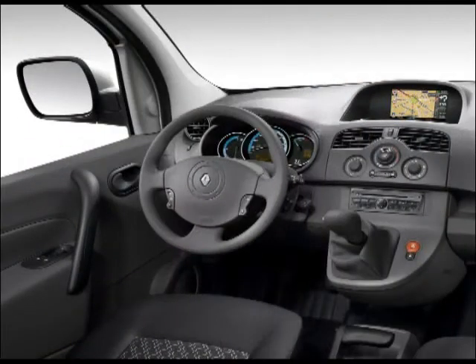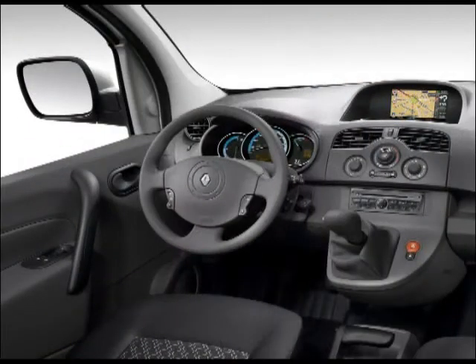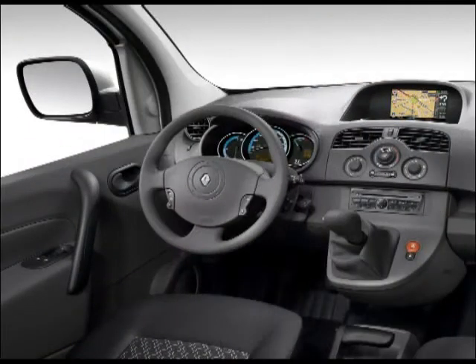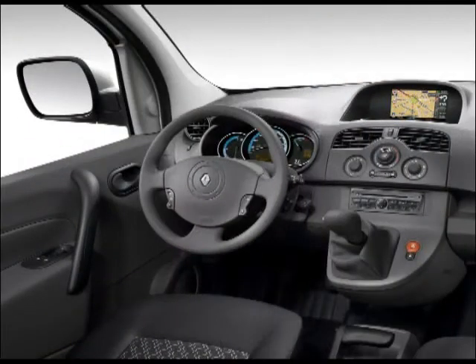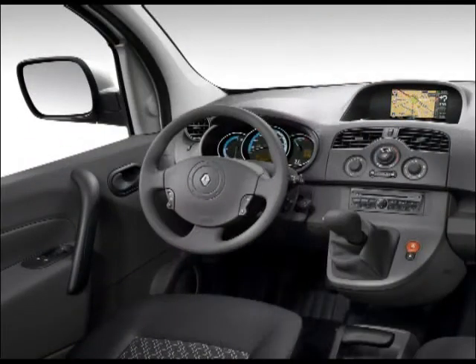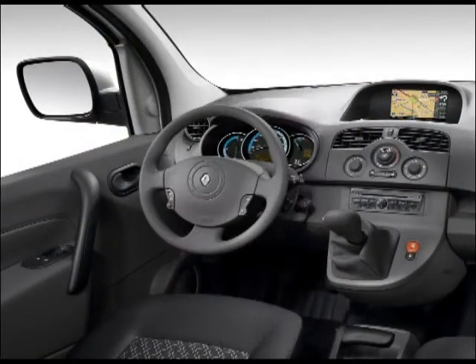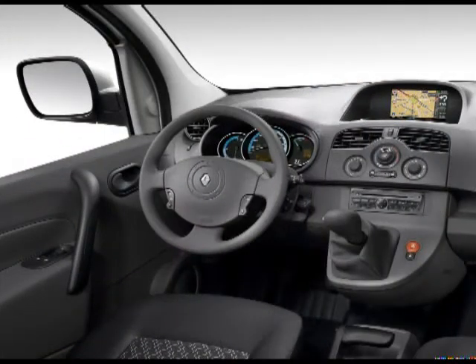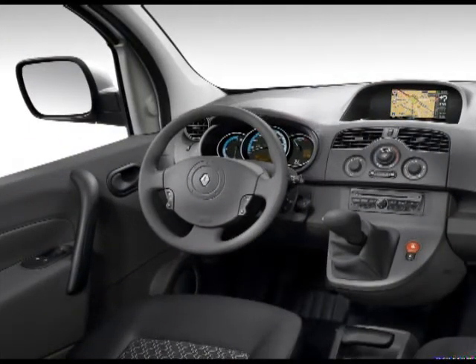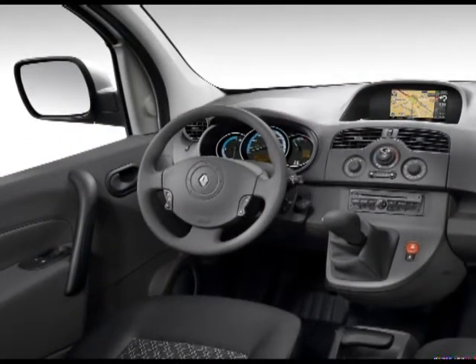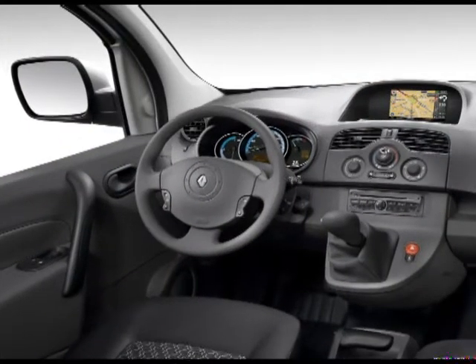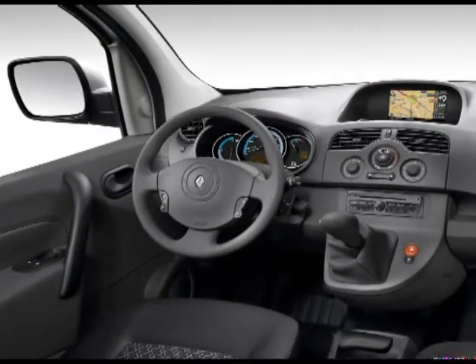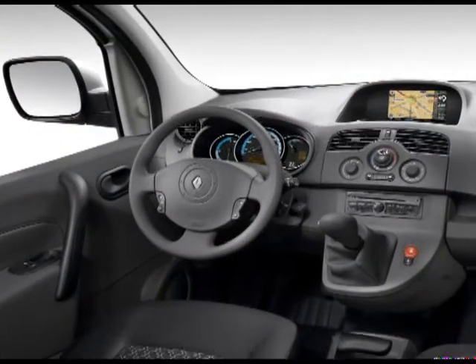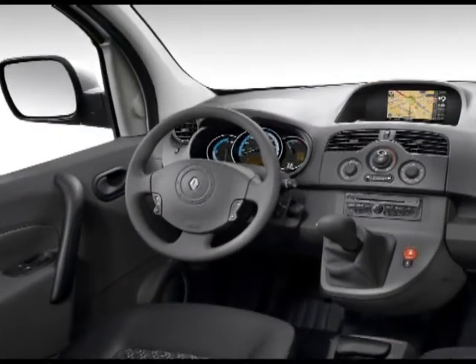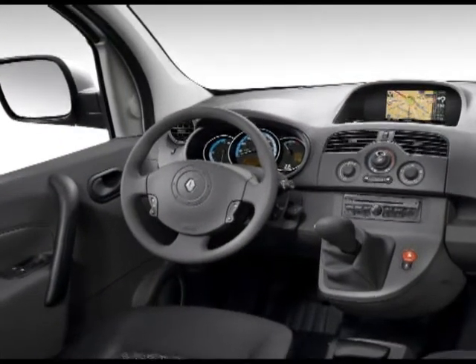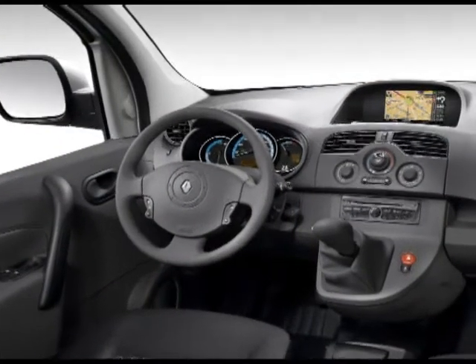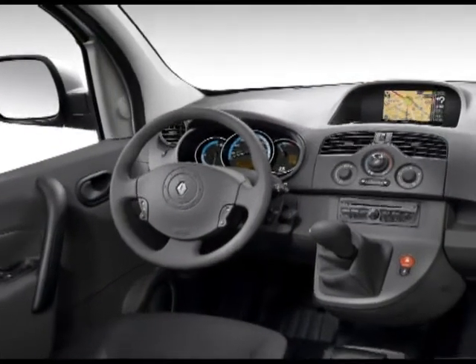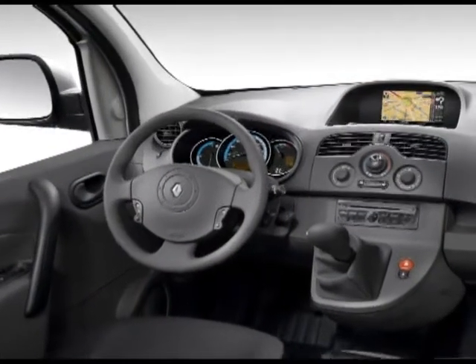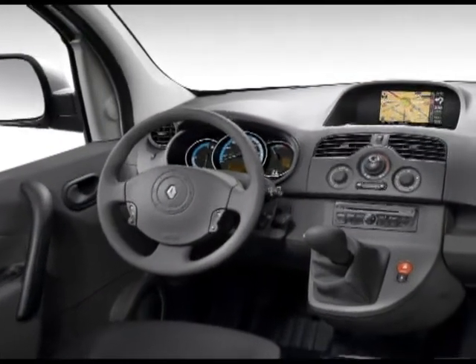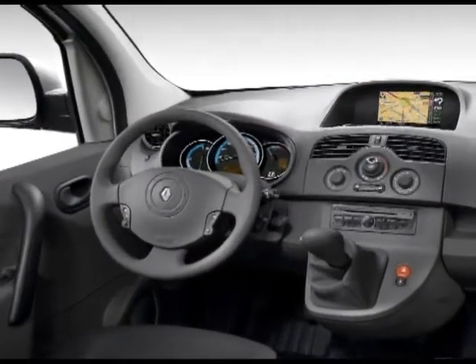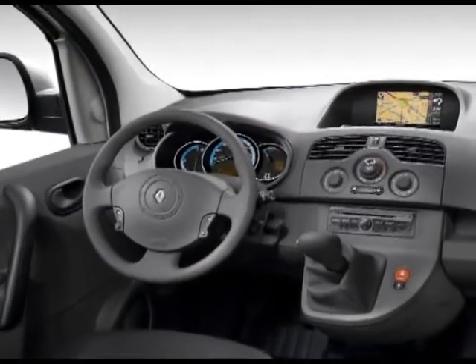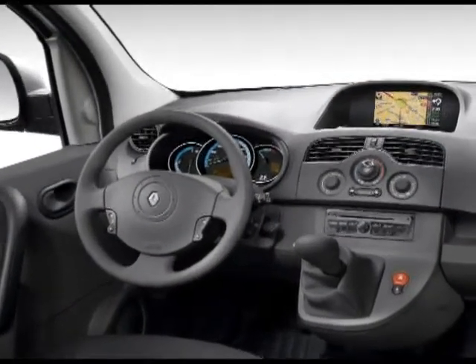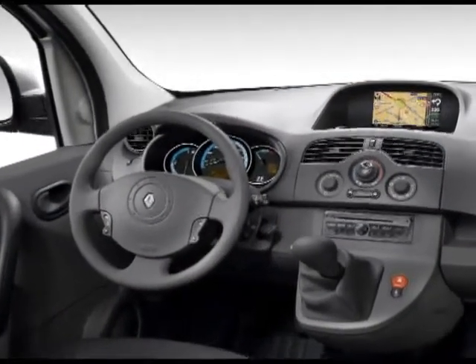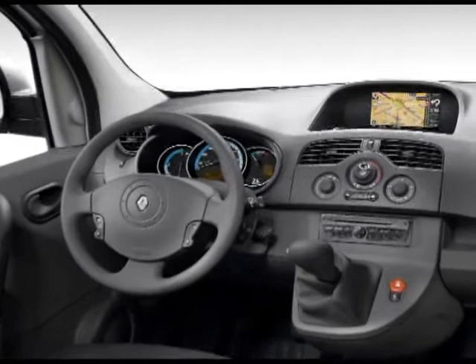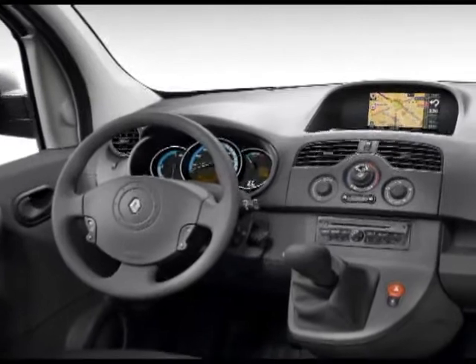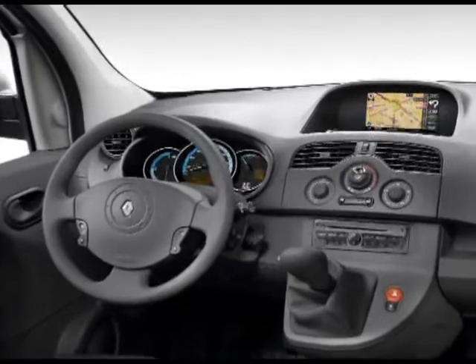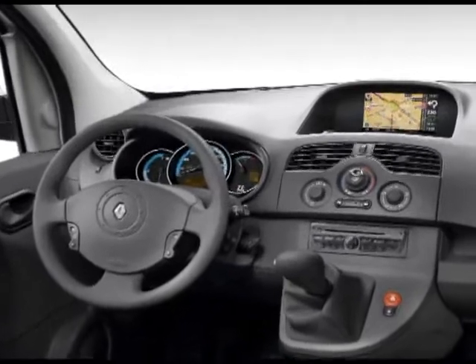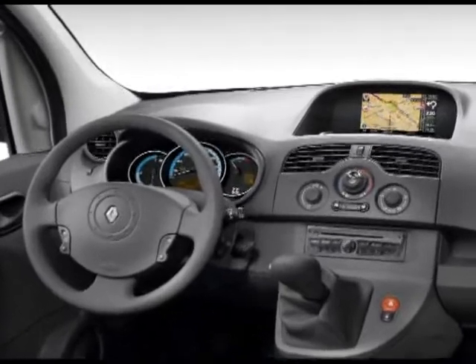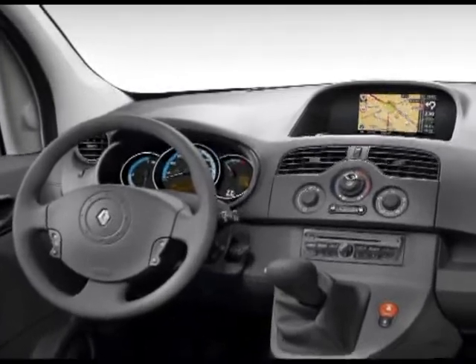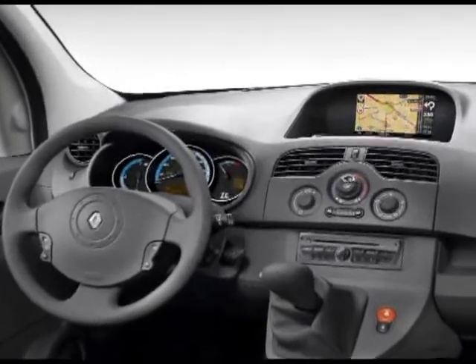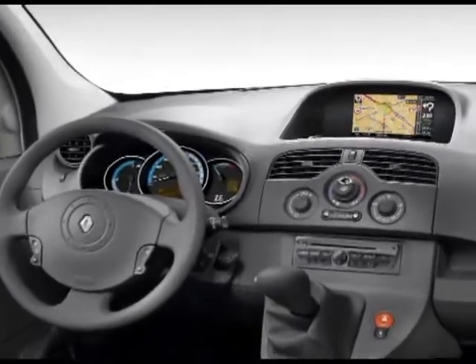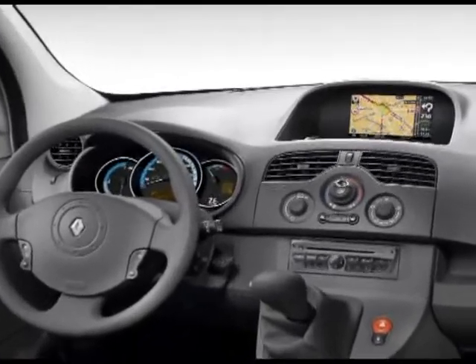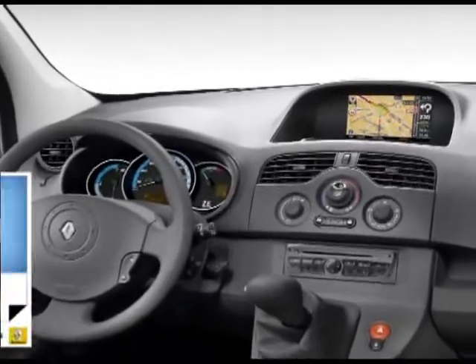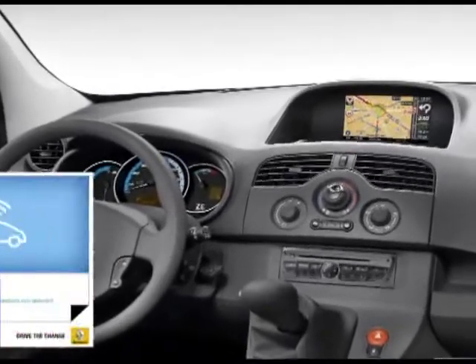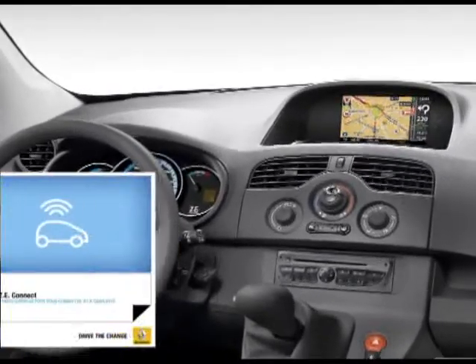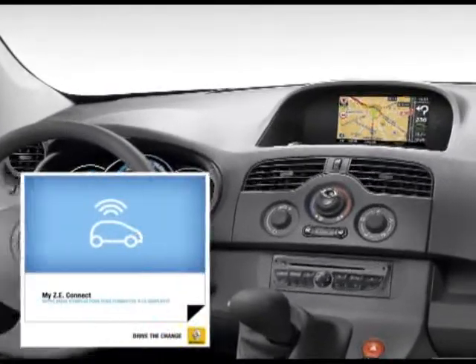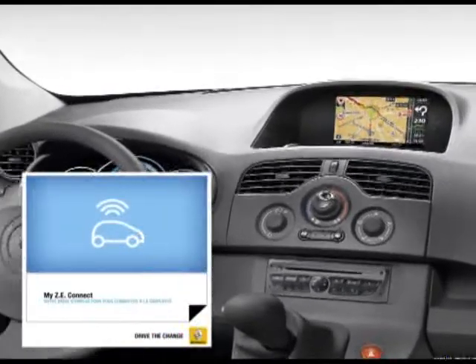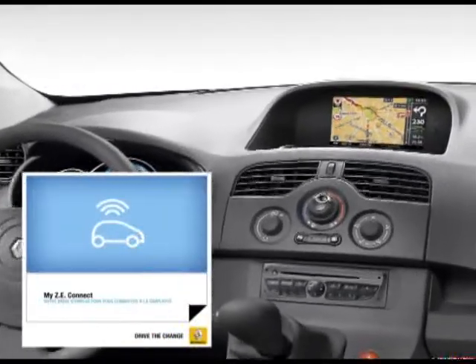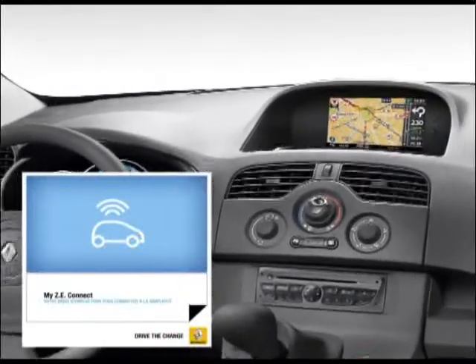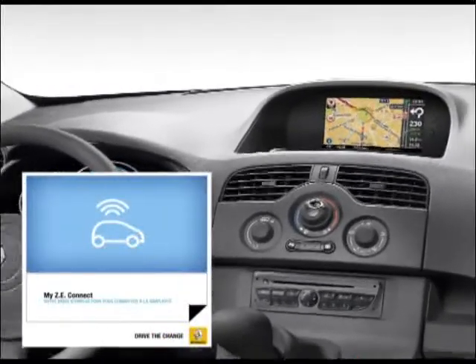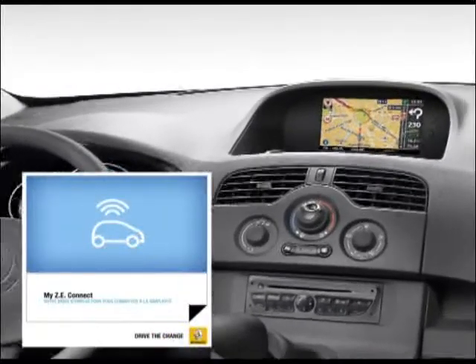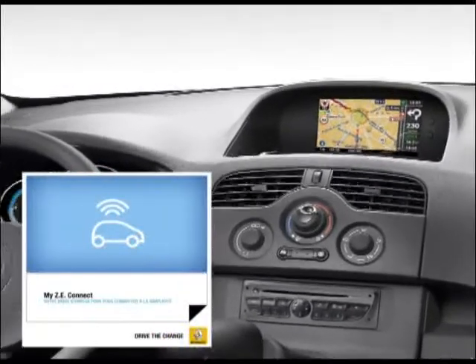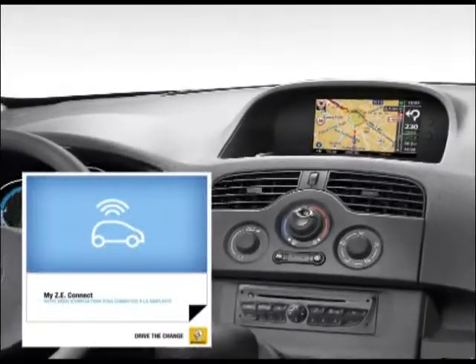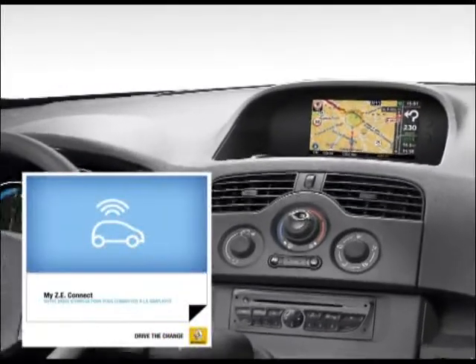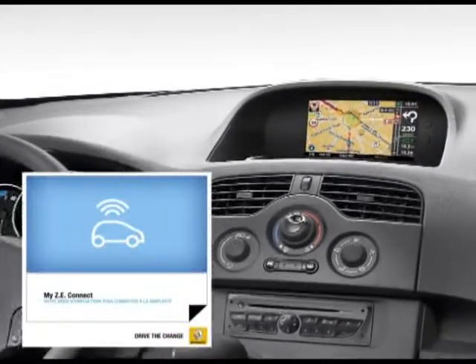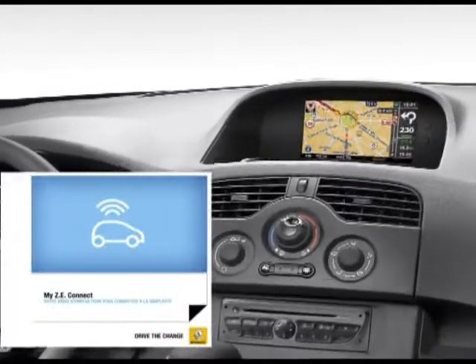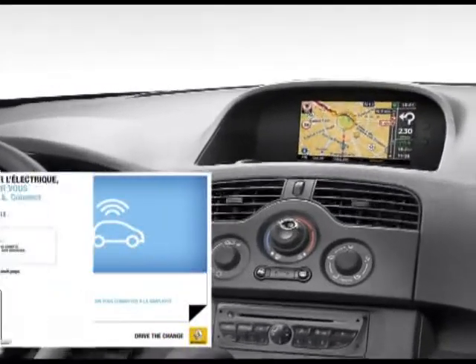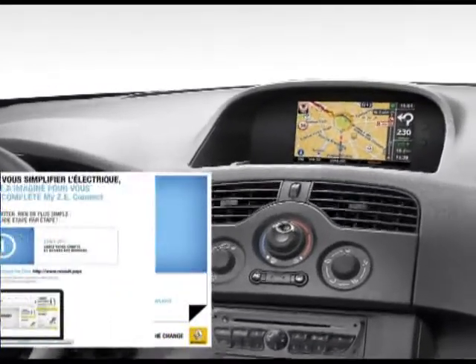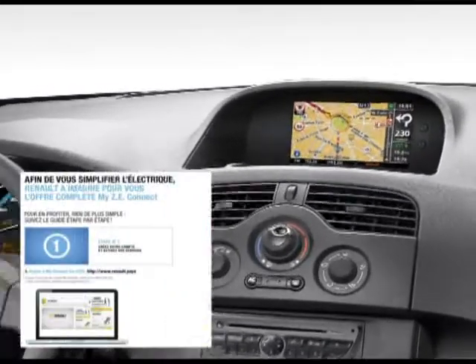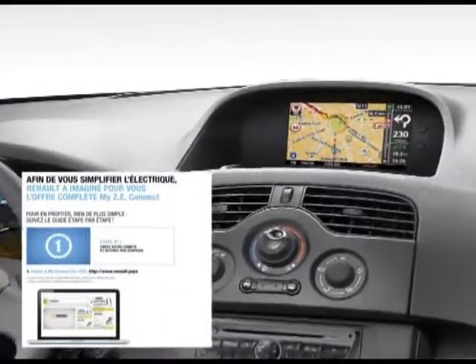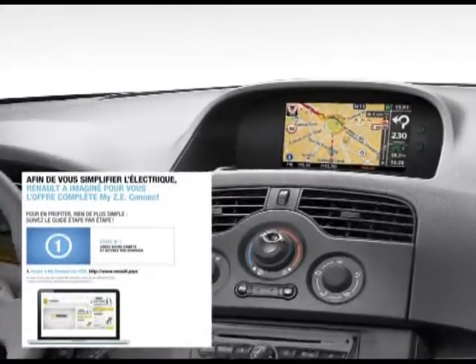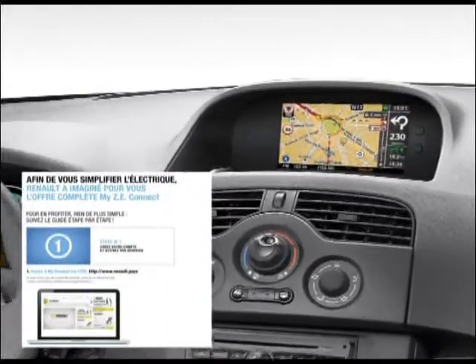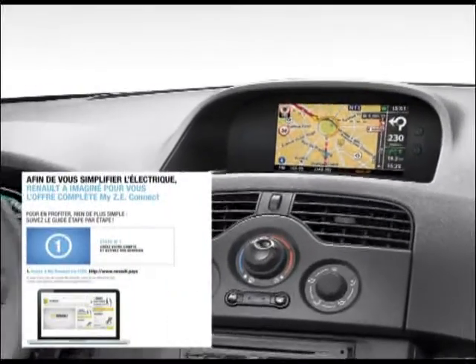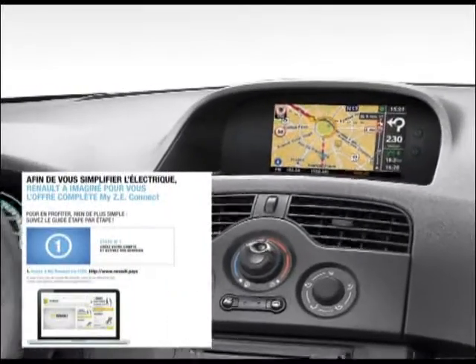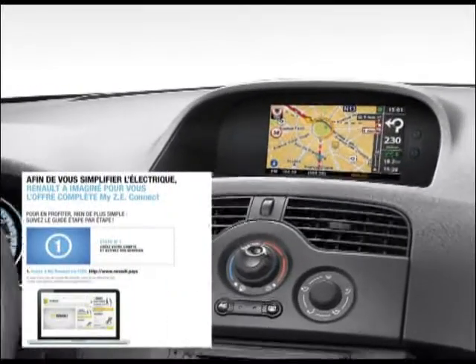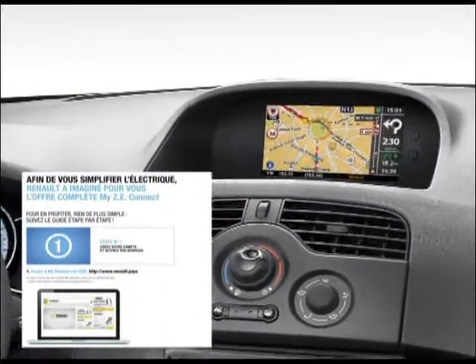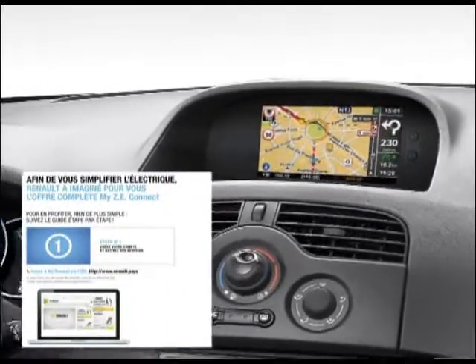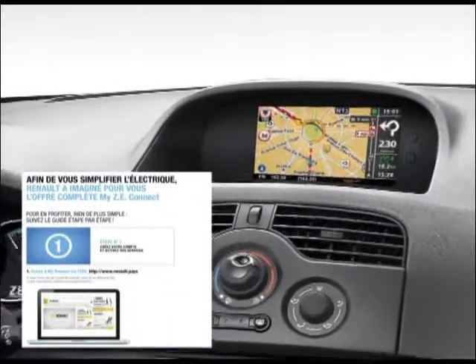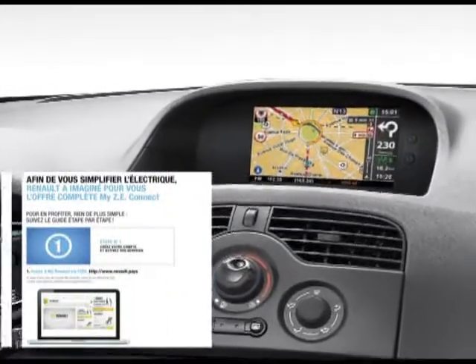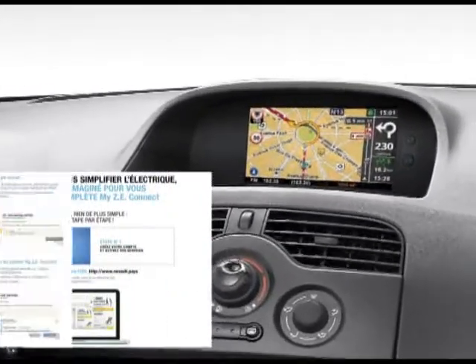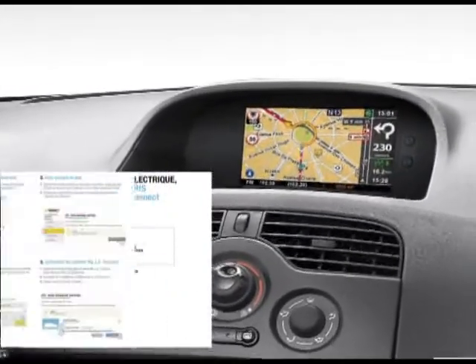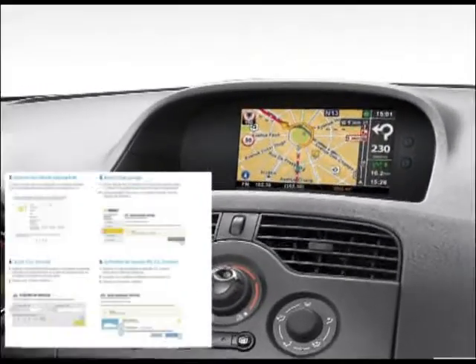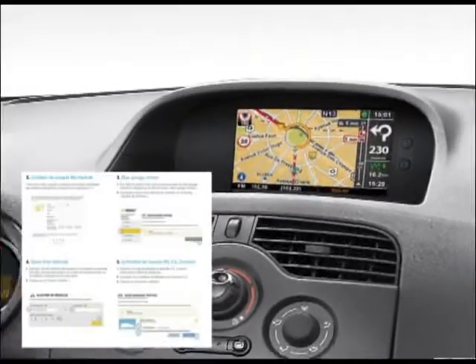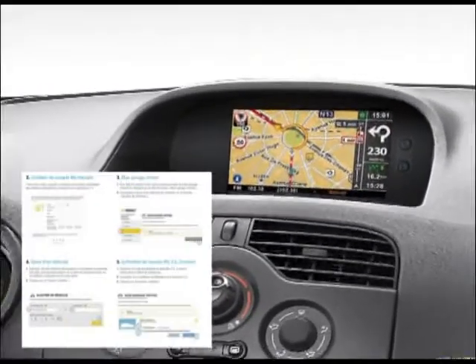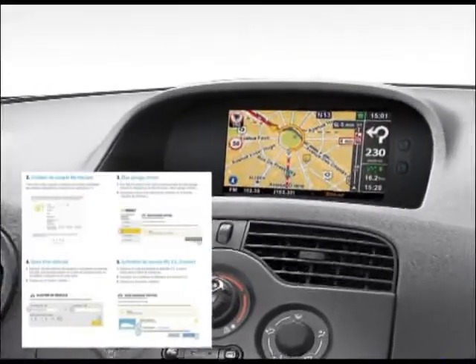Kangoo ZE has the option of the My ZE Connect Pack, with or without a Kamina TomTom ZE live navigation system.